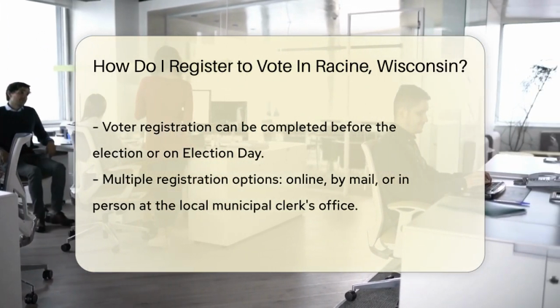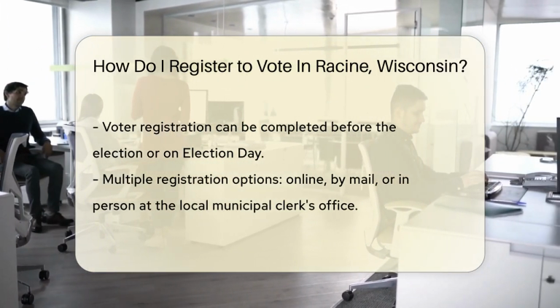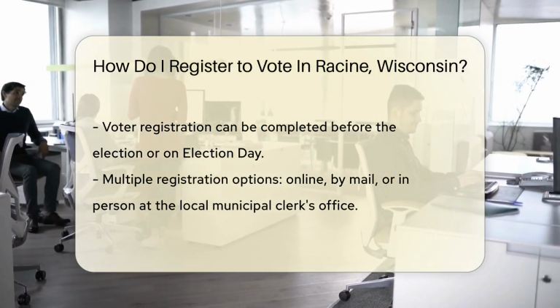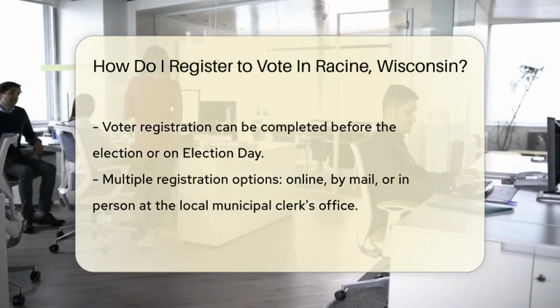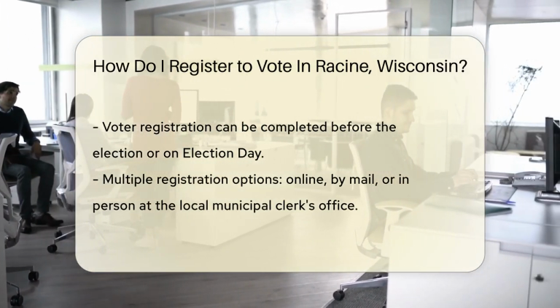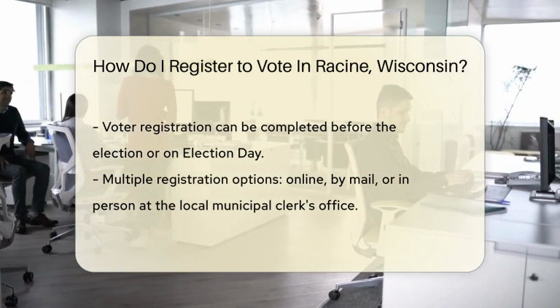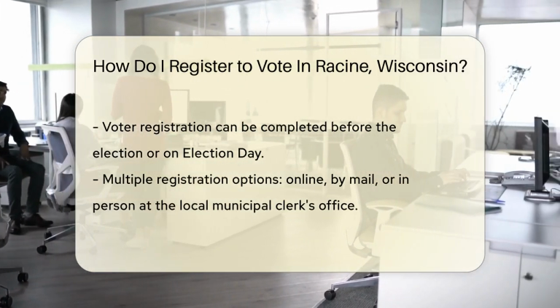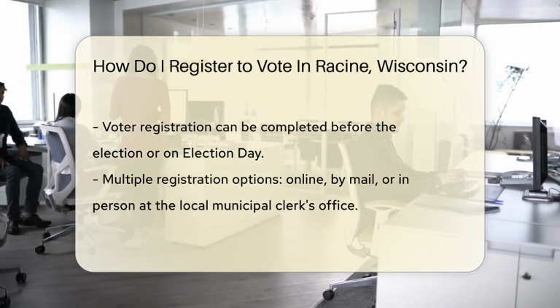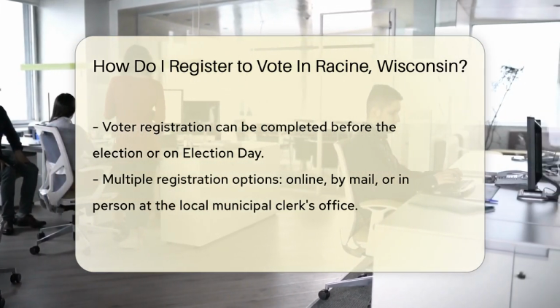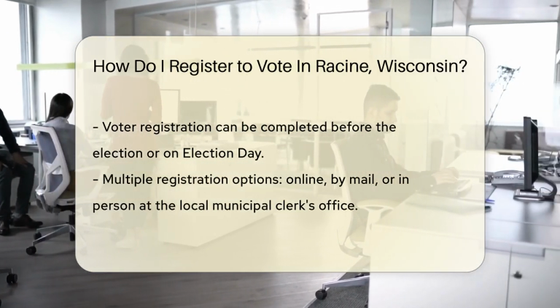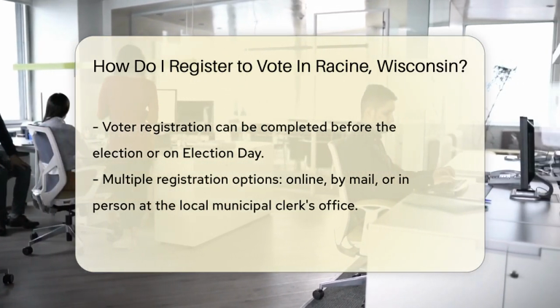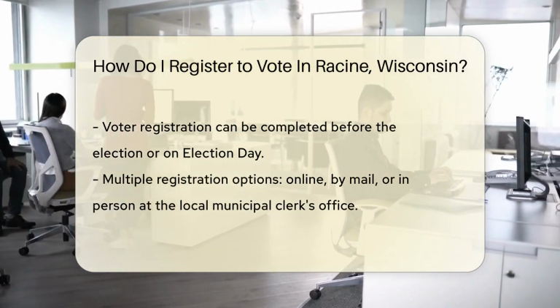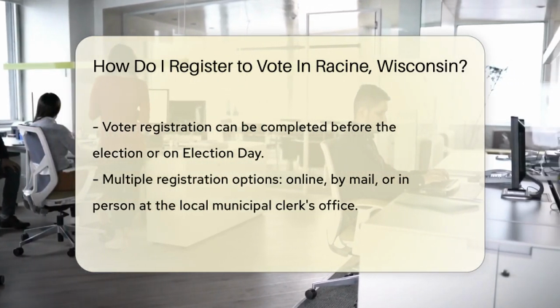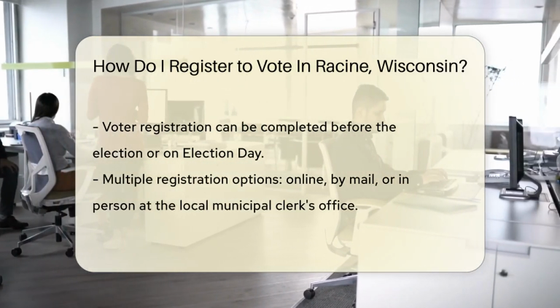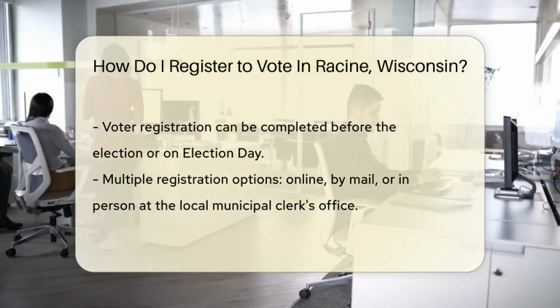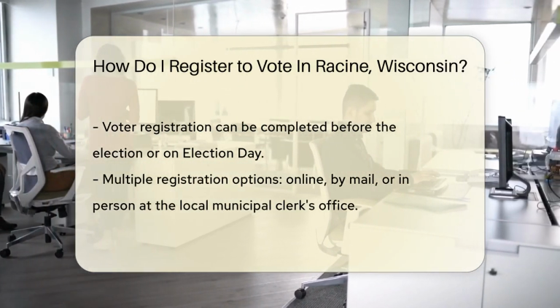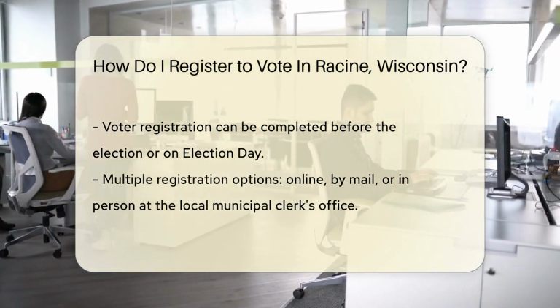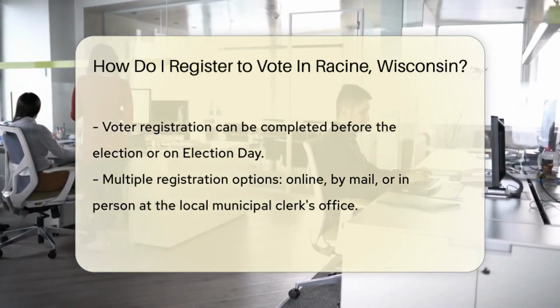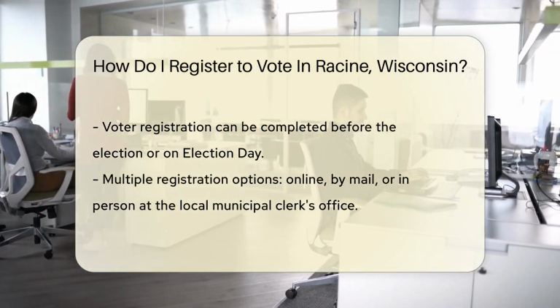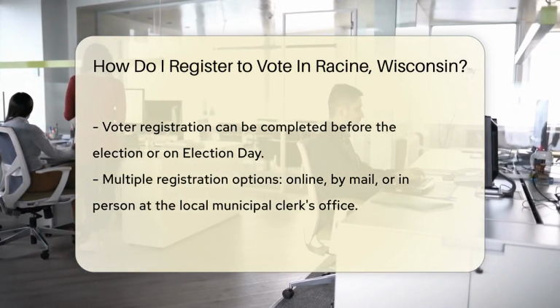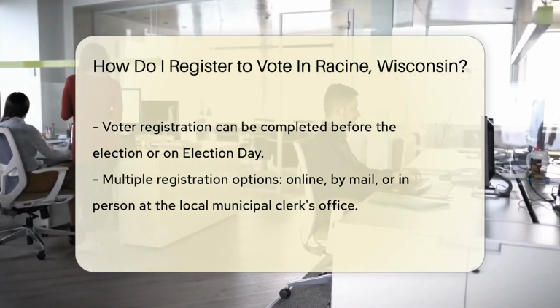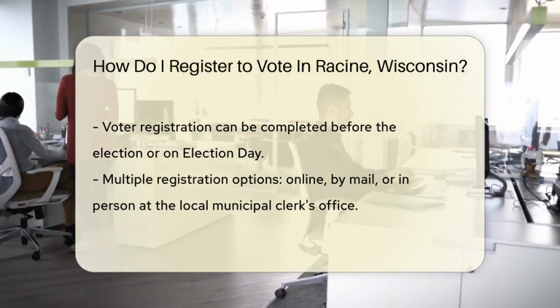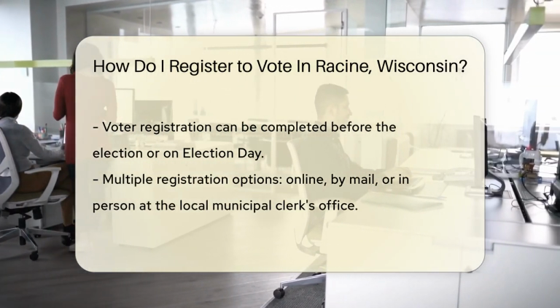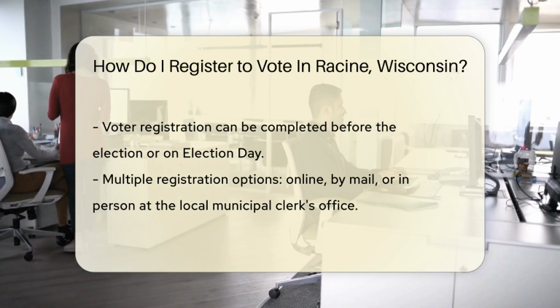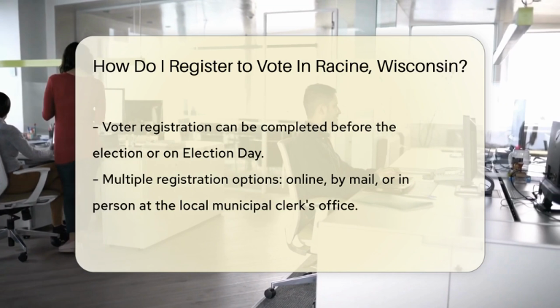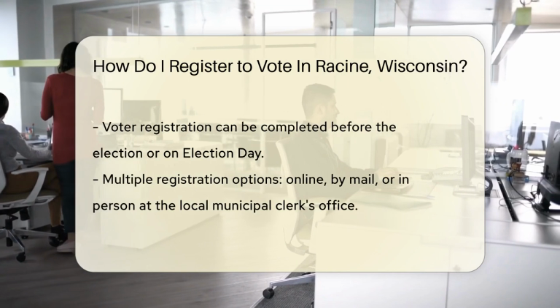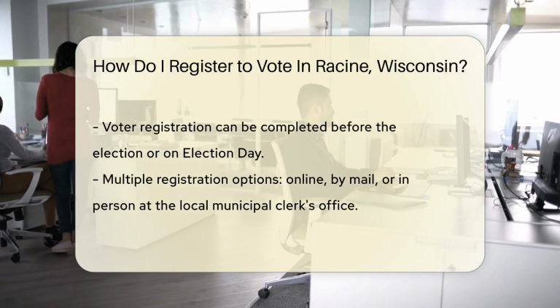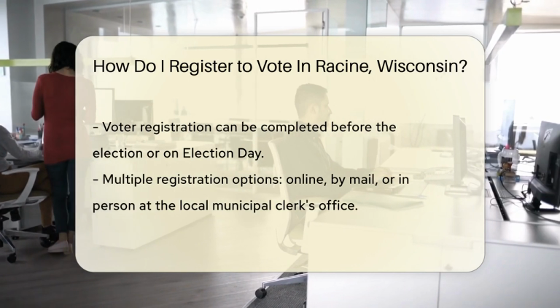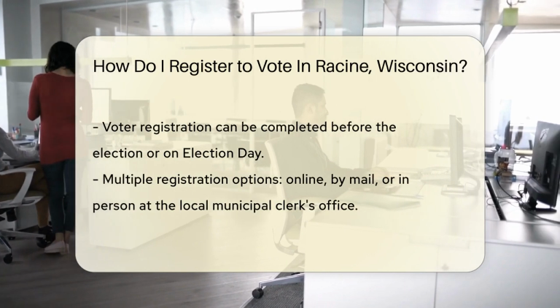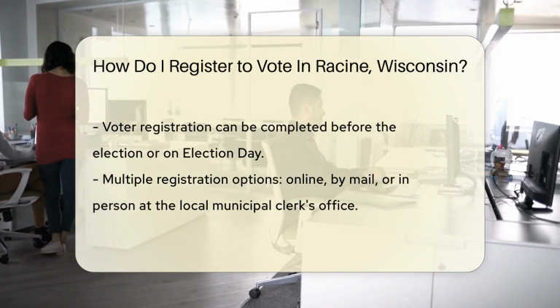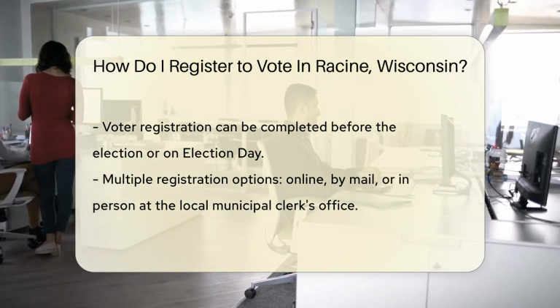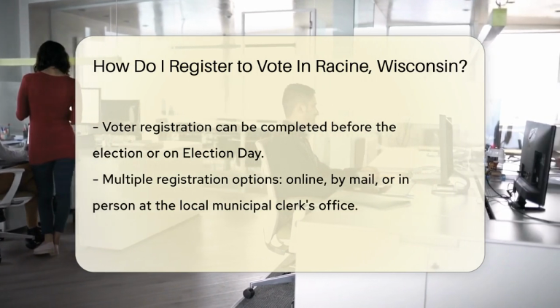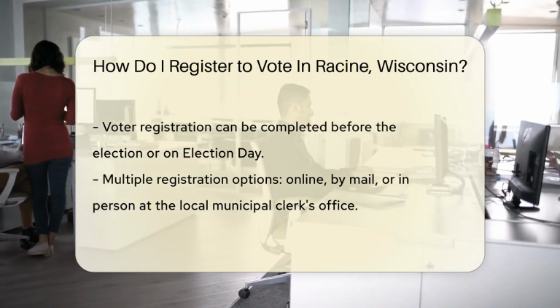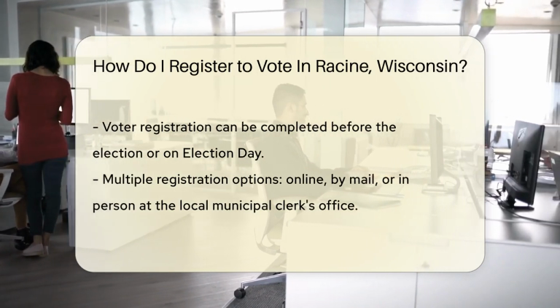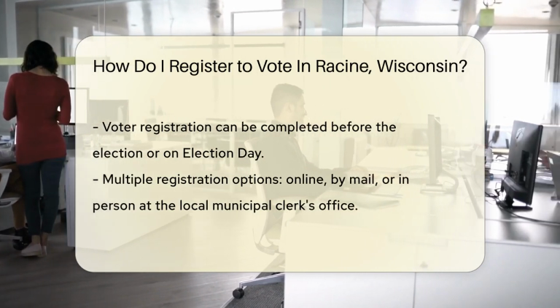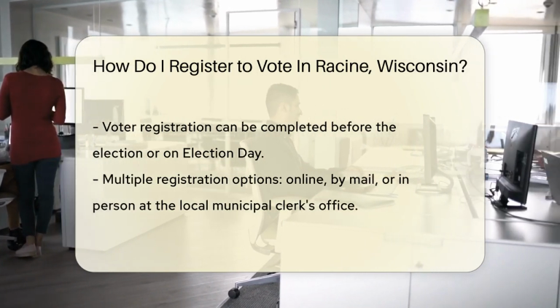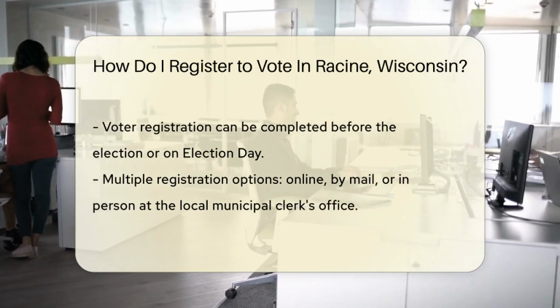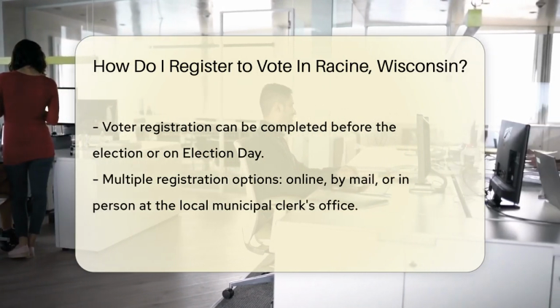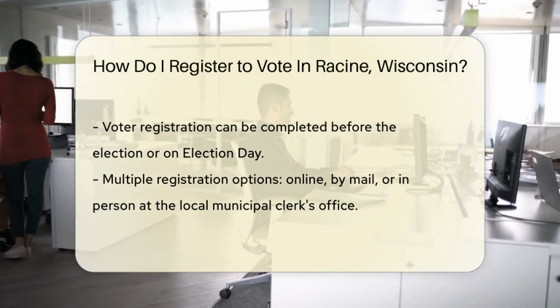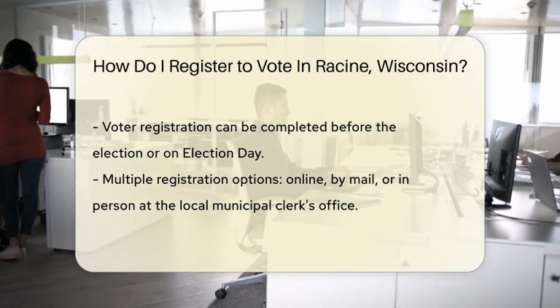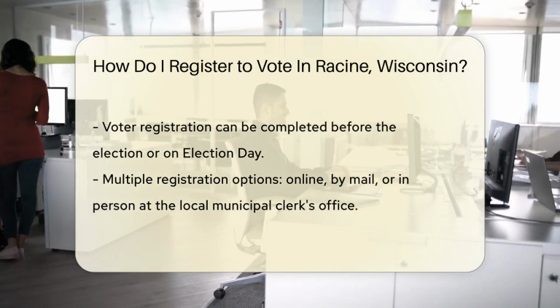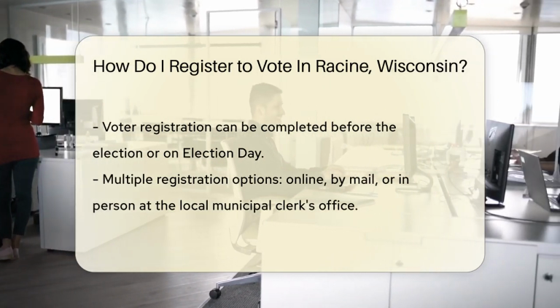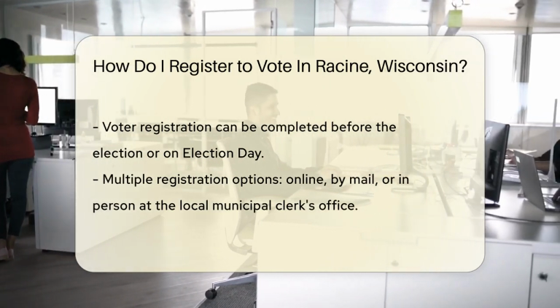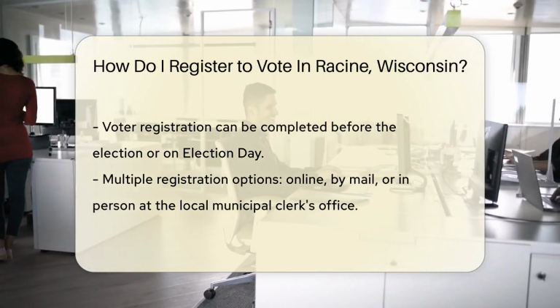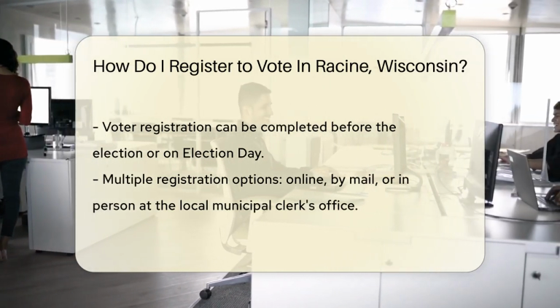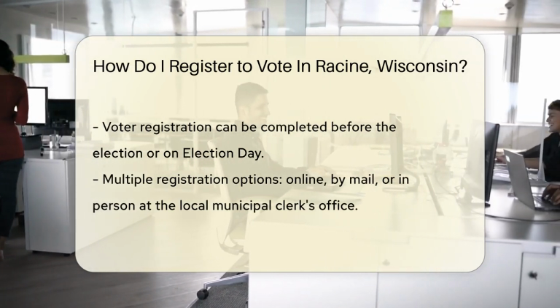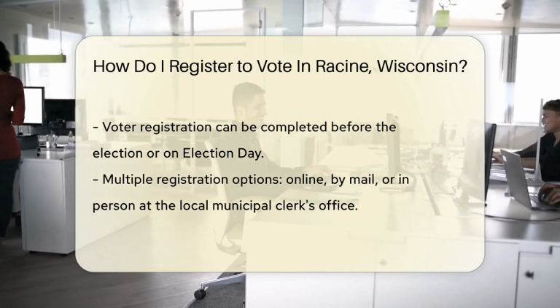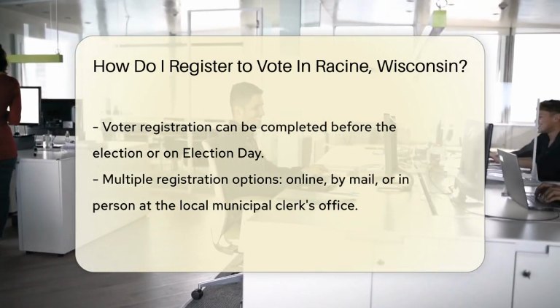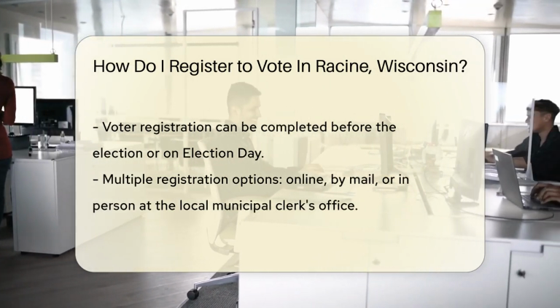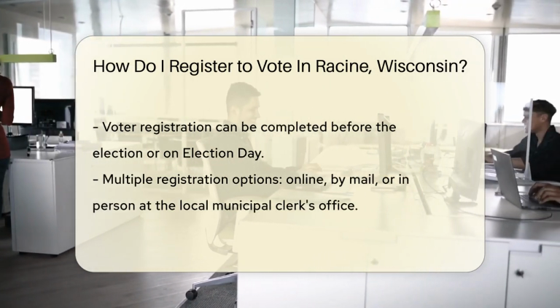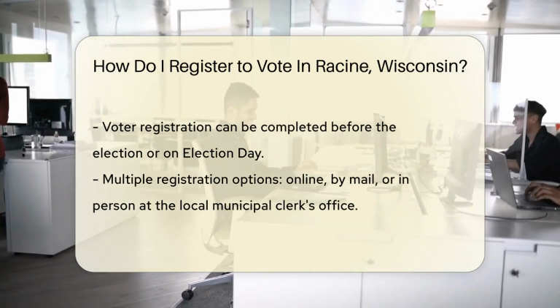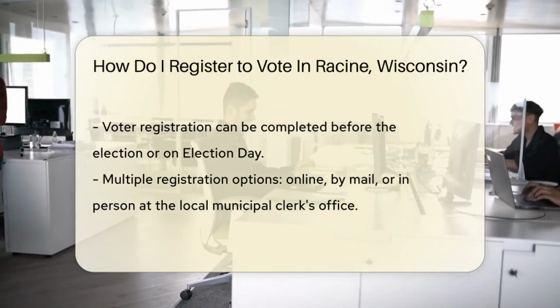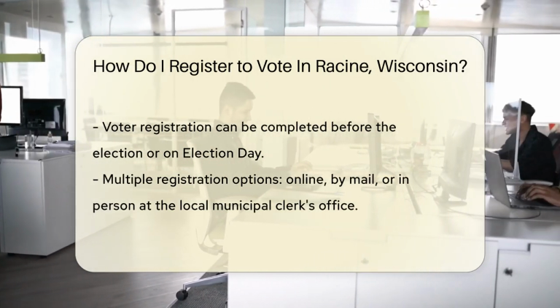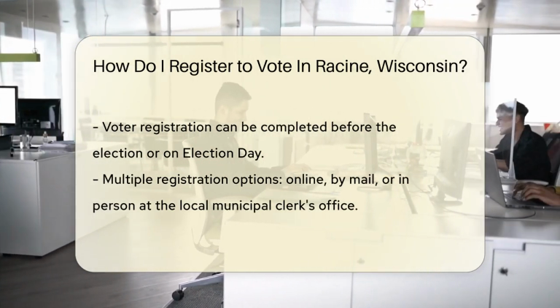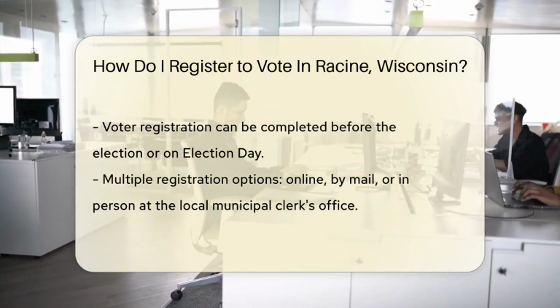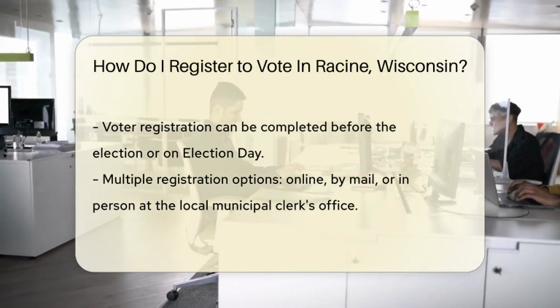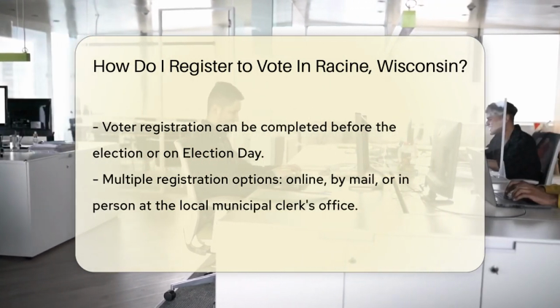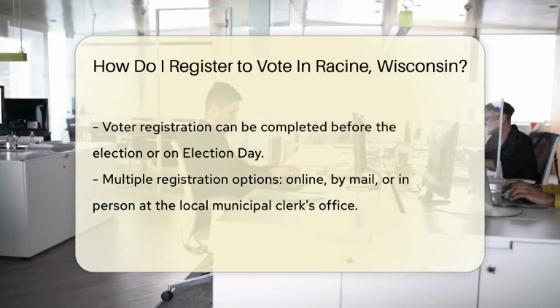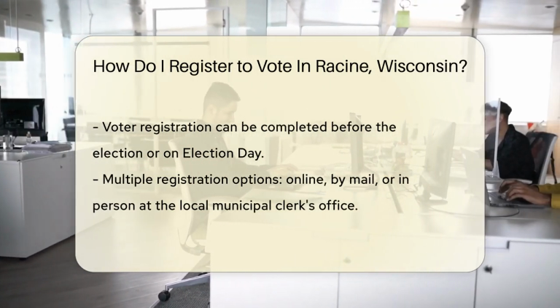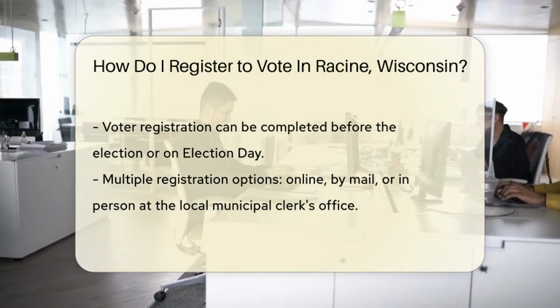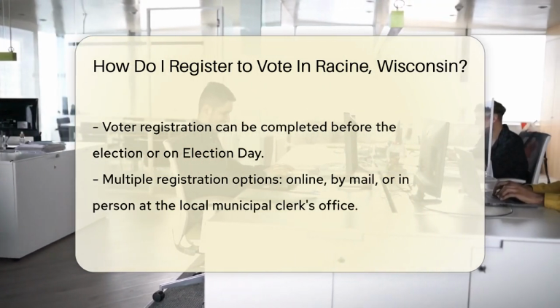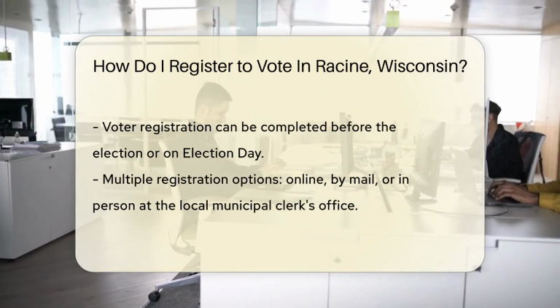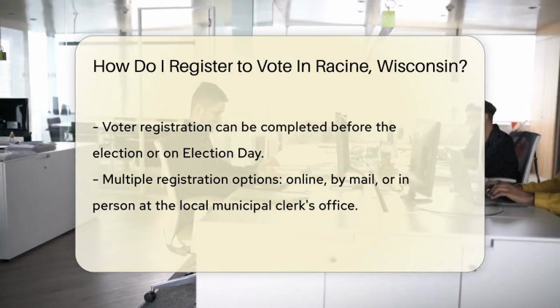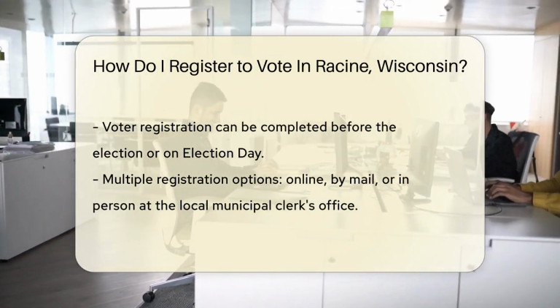Now let's talk about when to register. You can do so before the election or on Election Day itself. Flexibility is the name of the game.